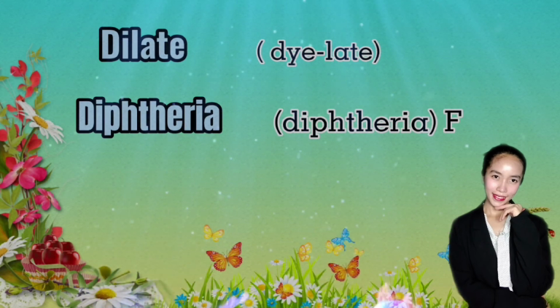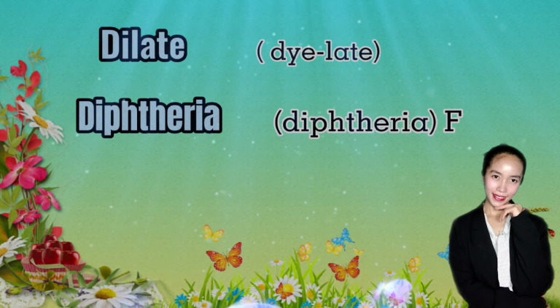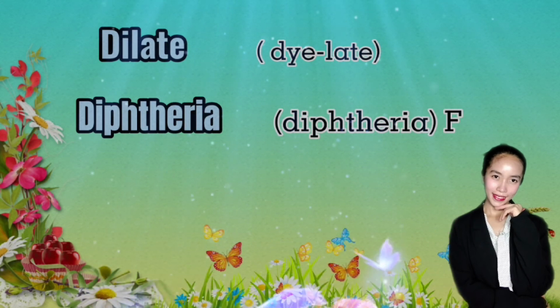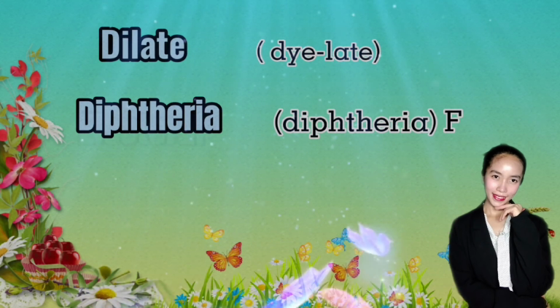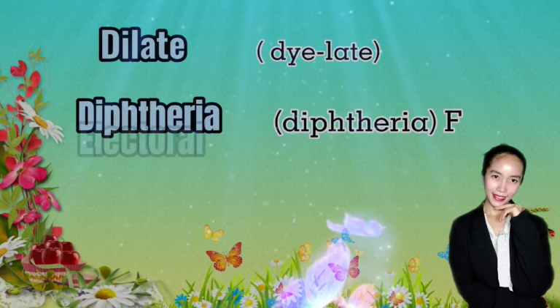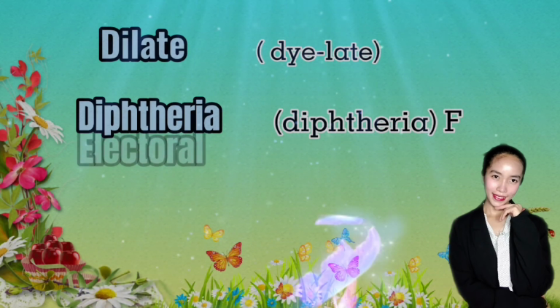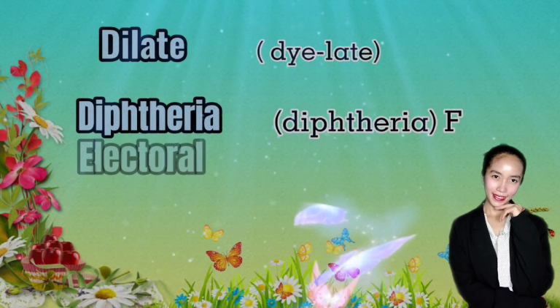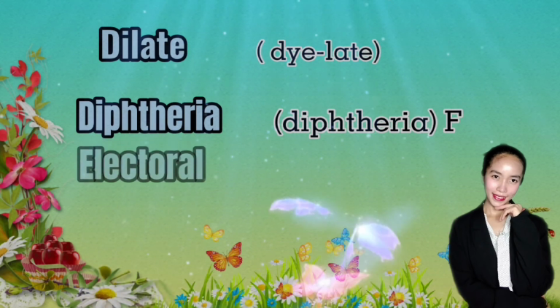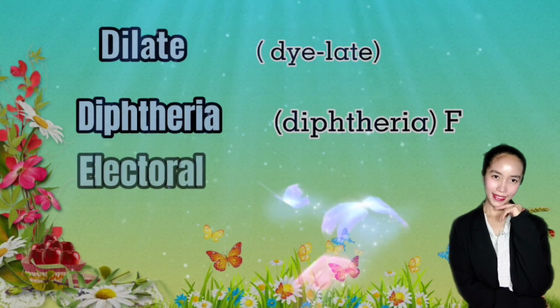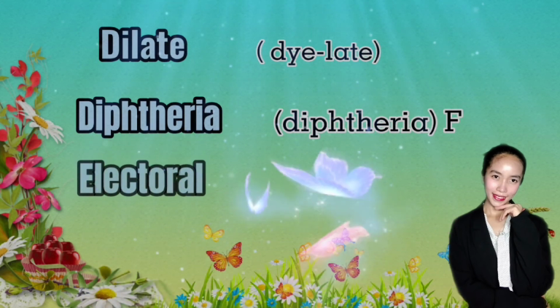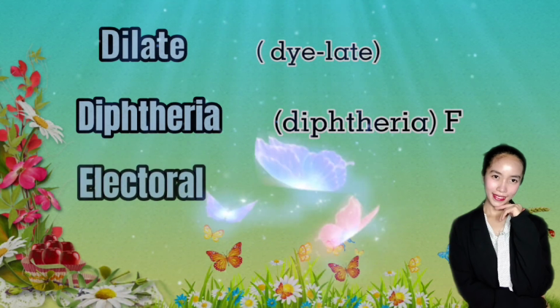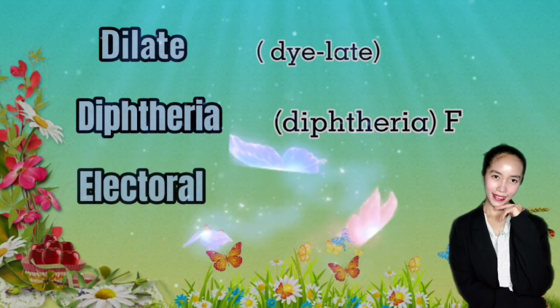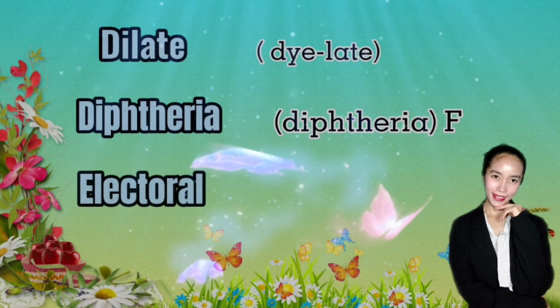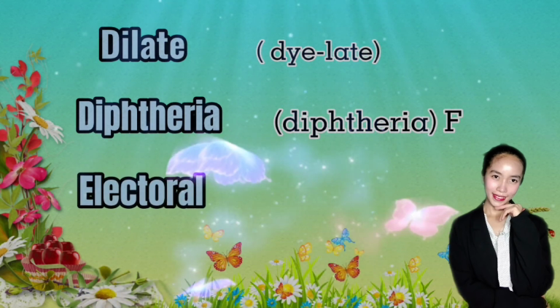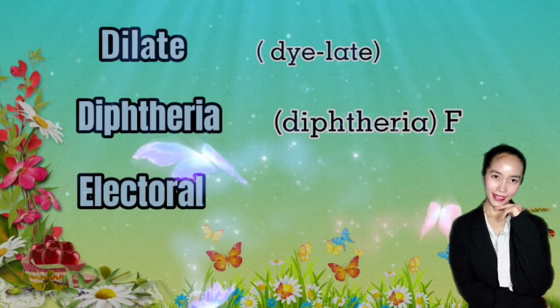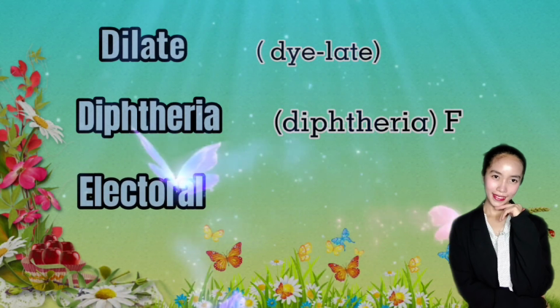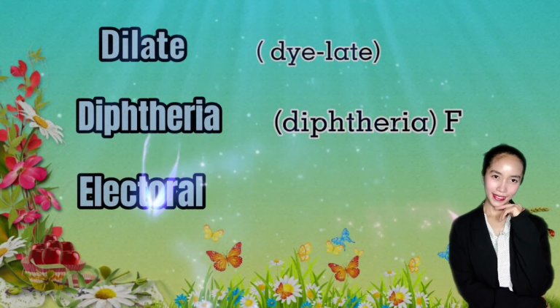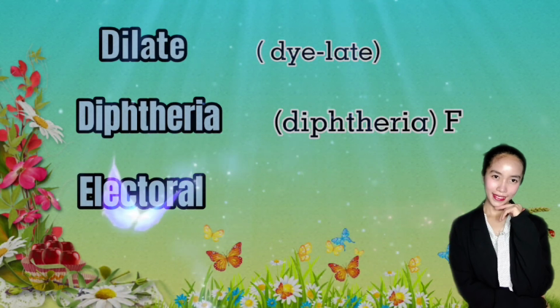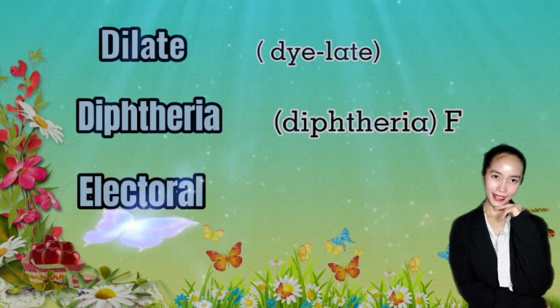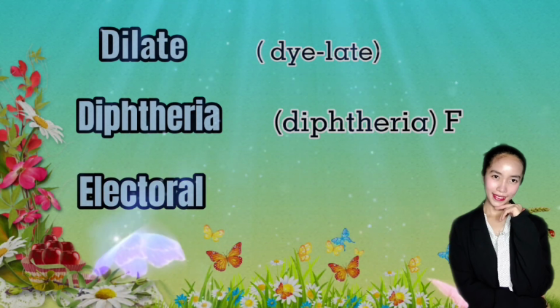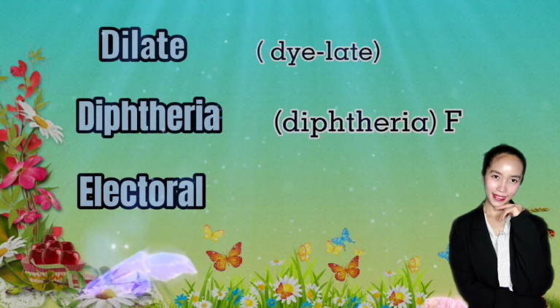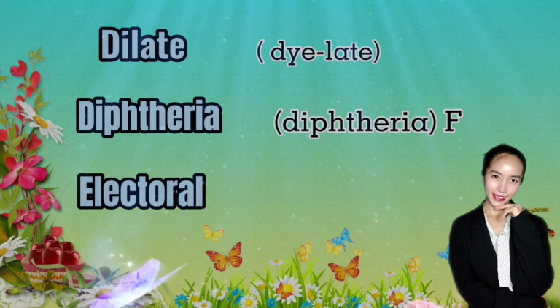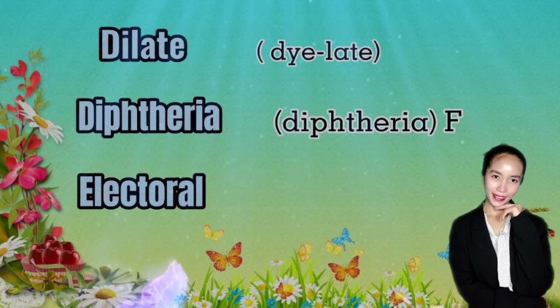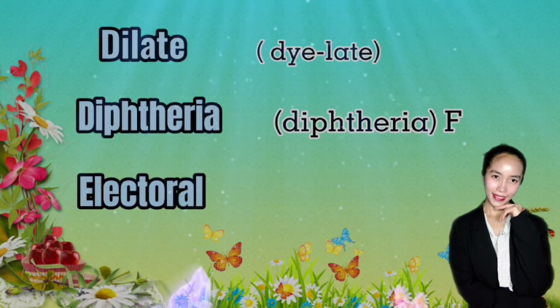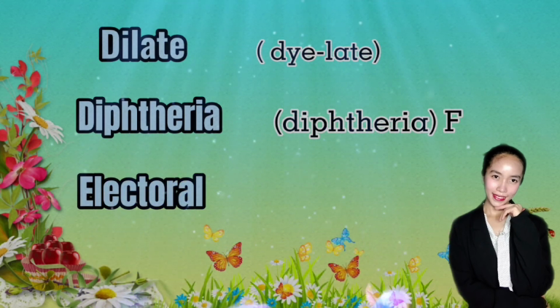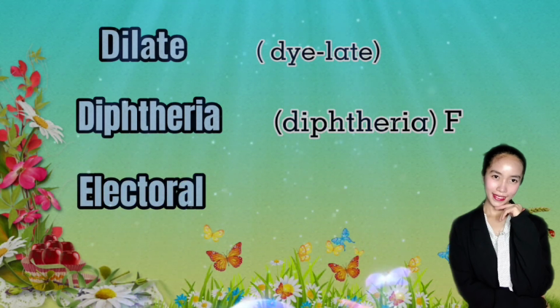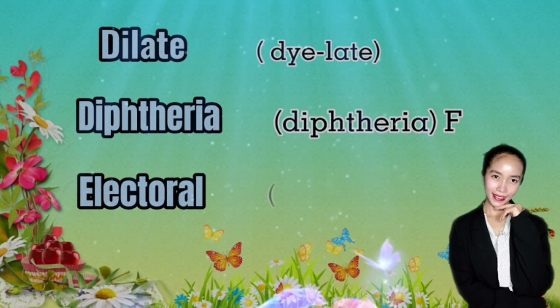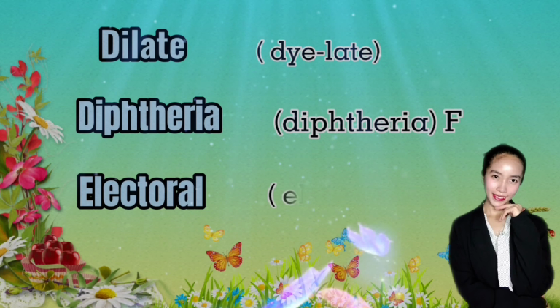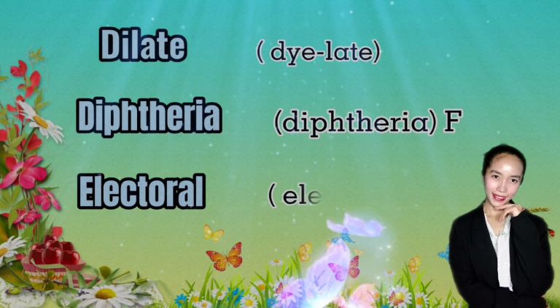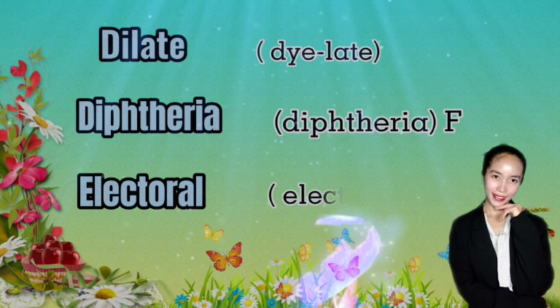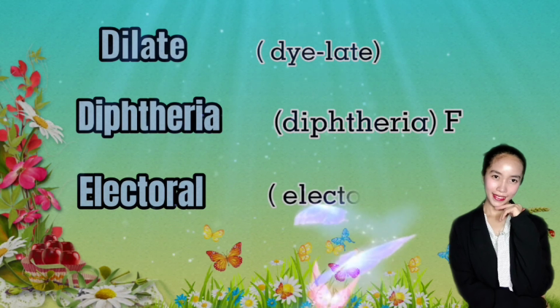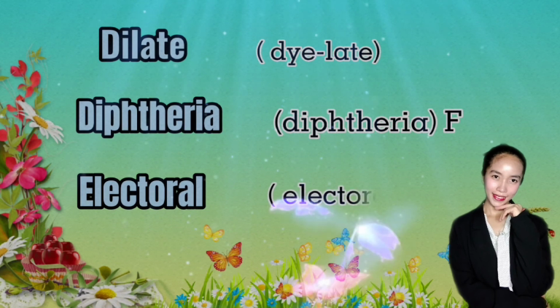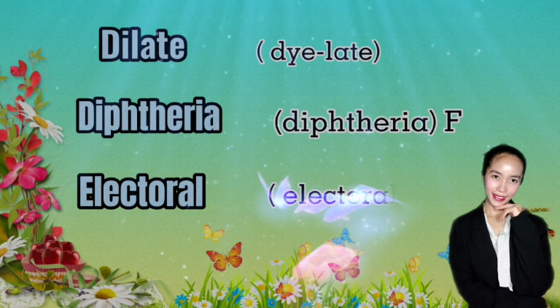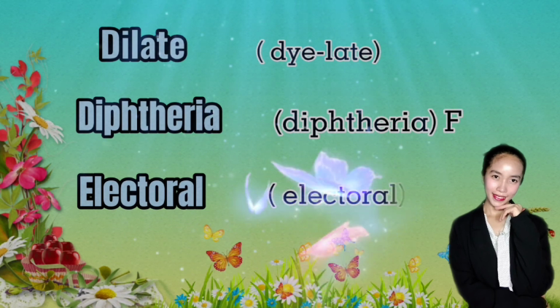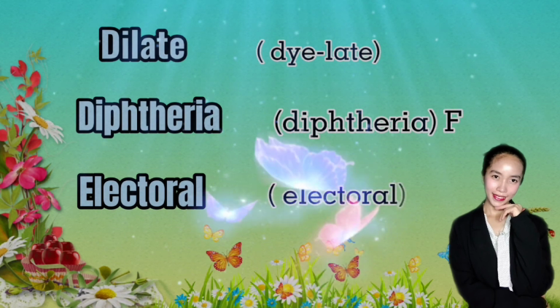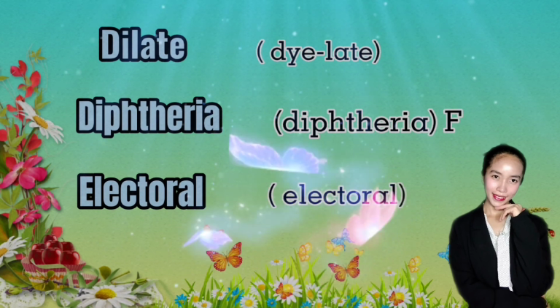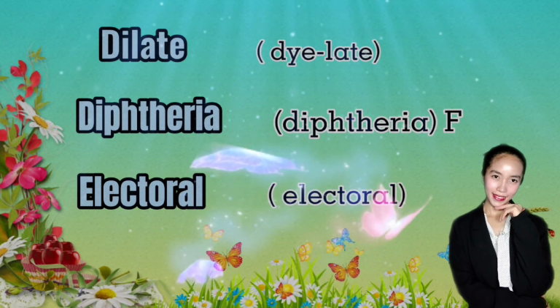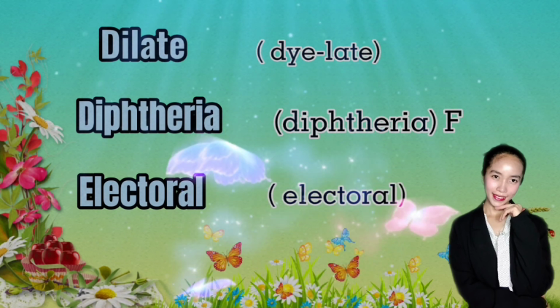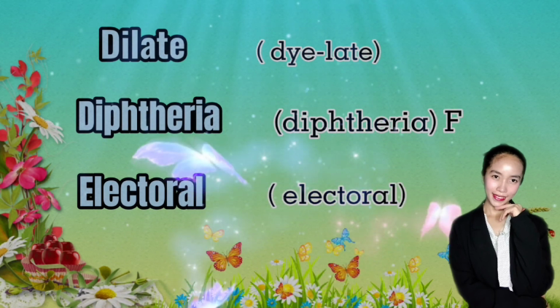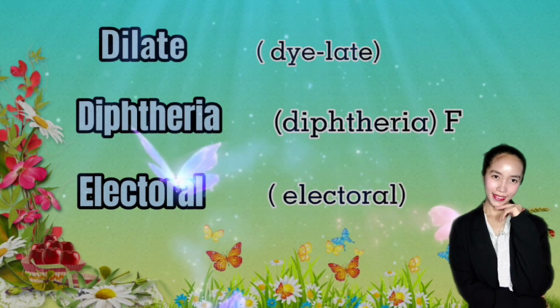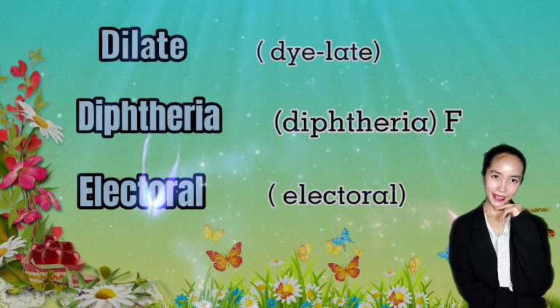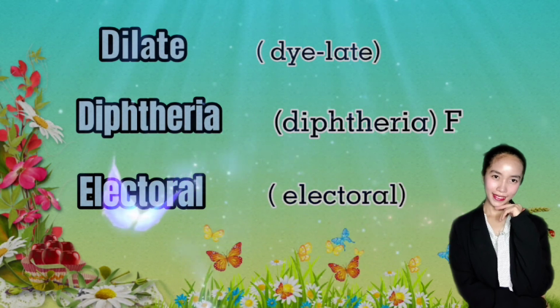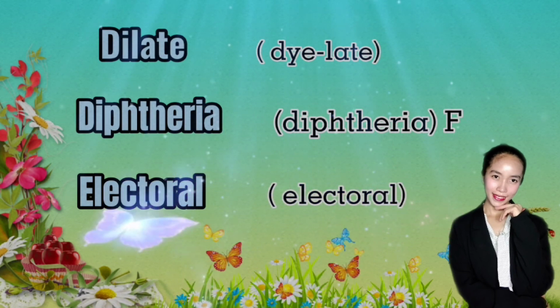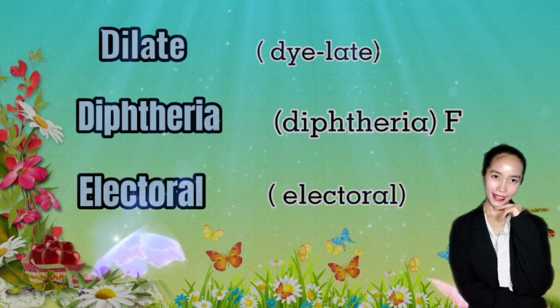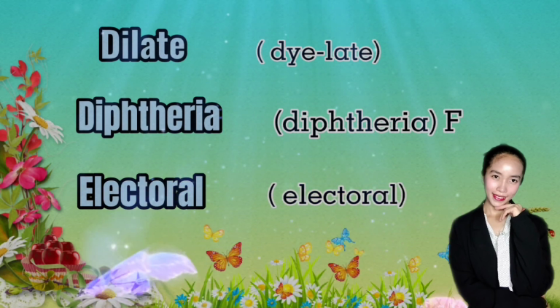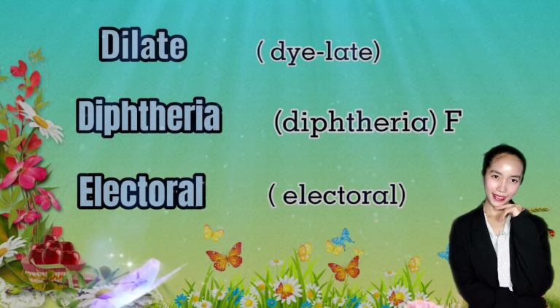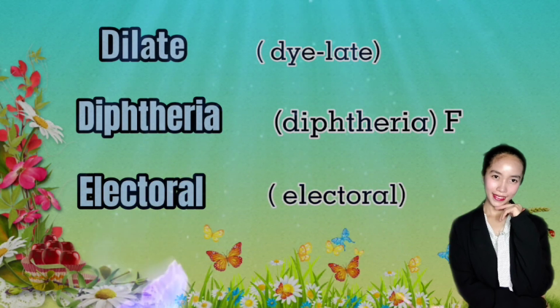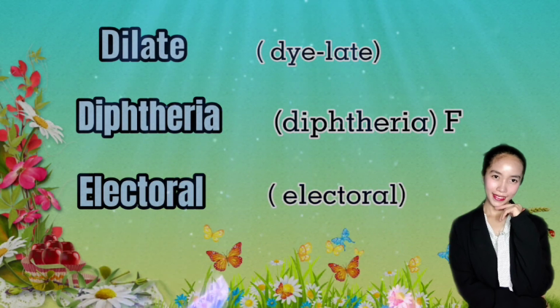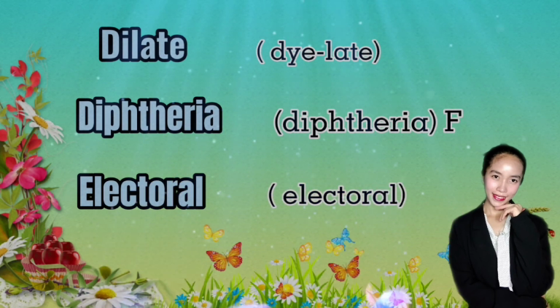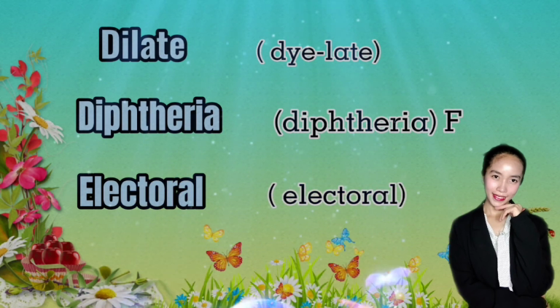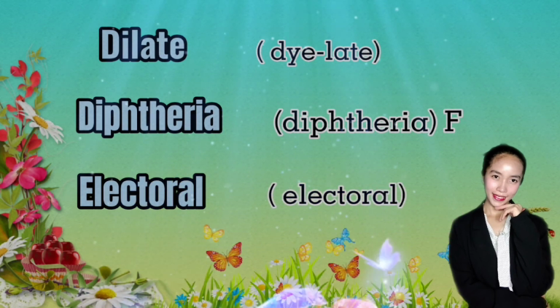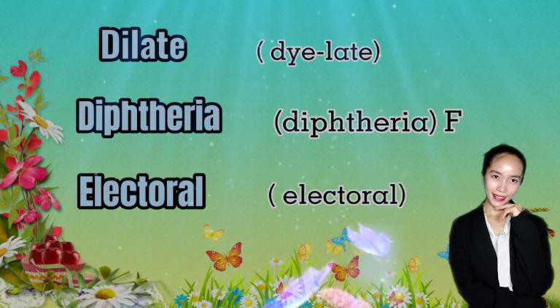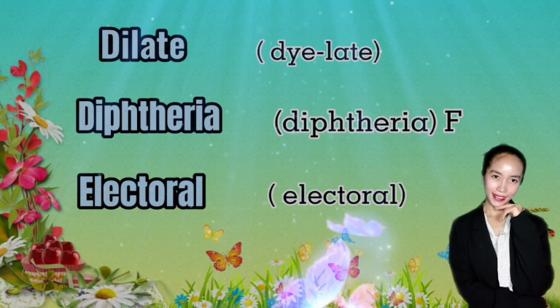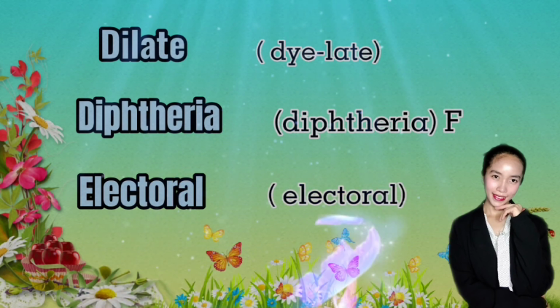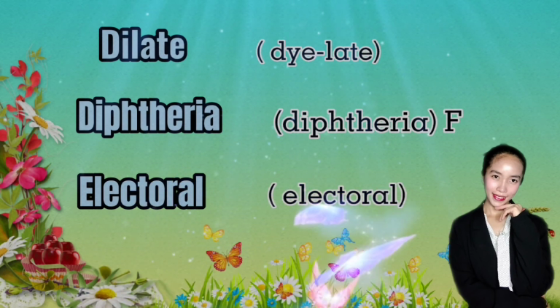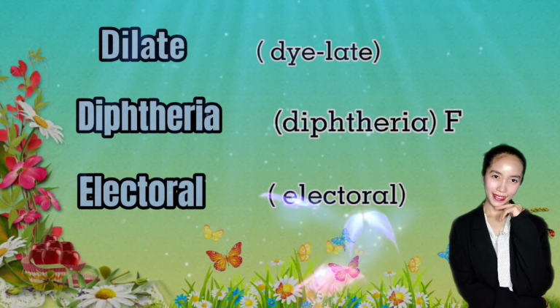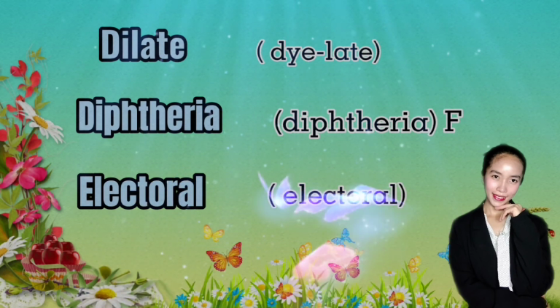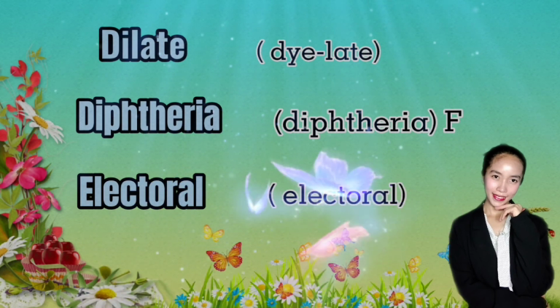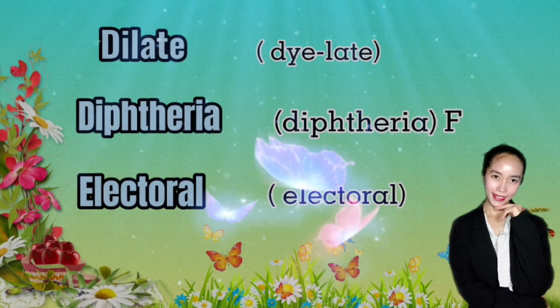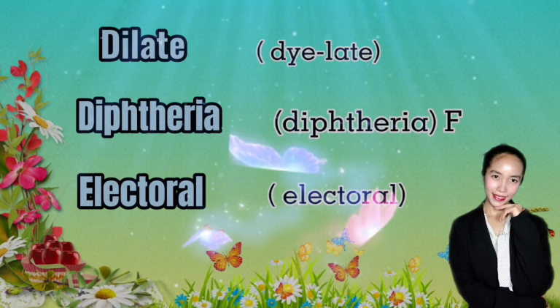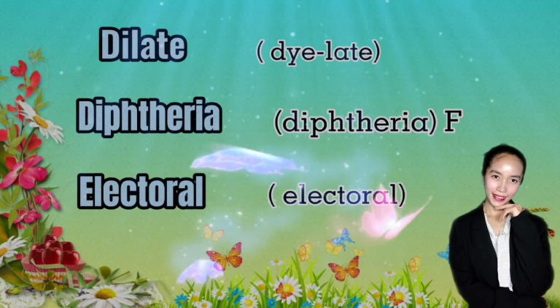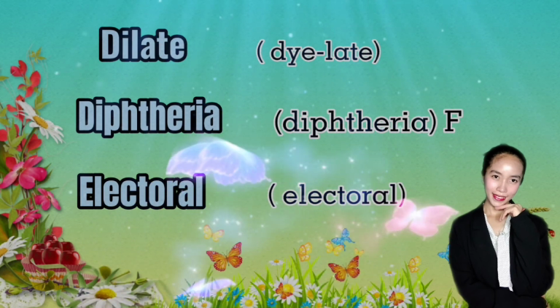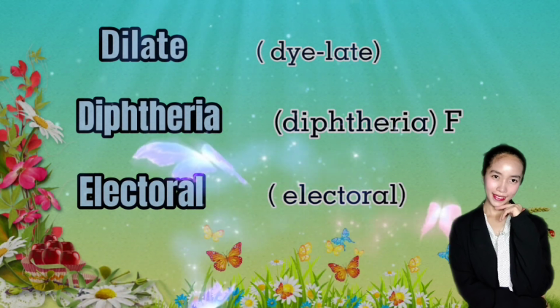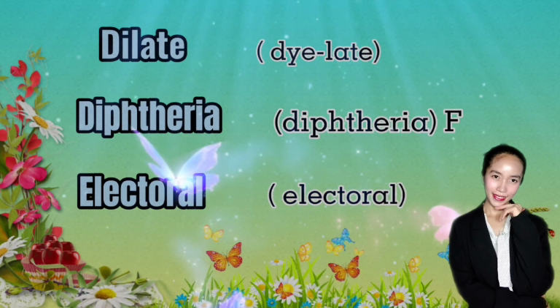Say 'electoral.' Don't say 'electorial.' There is no I in this word.